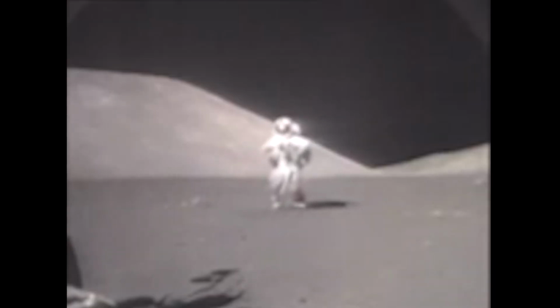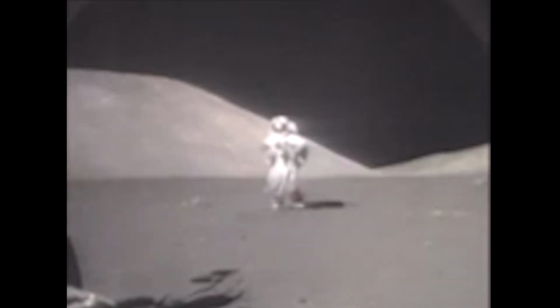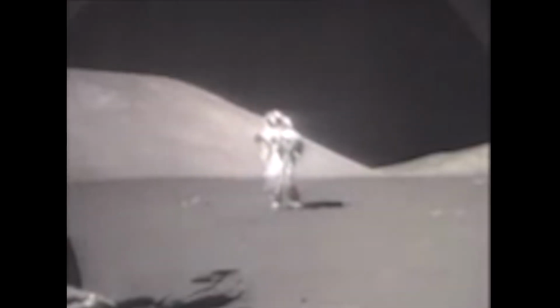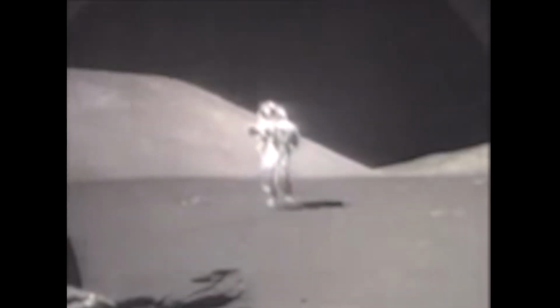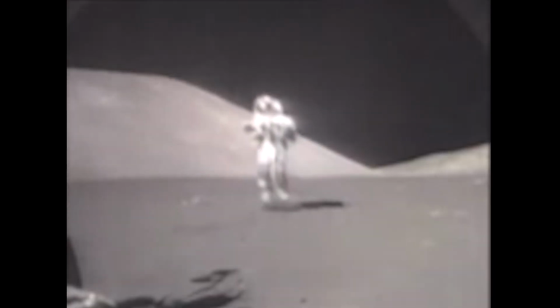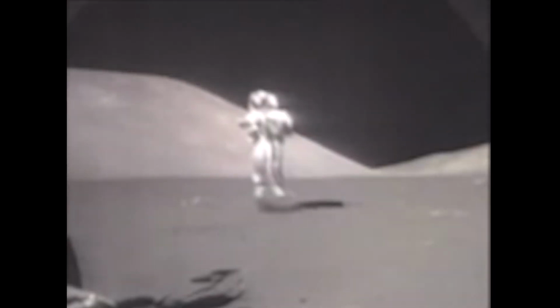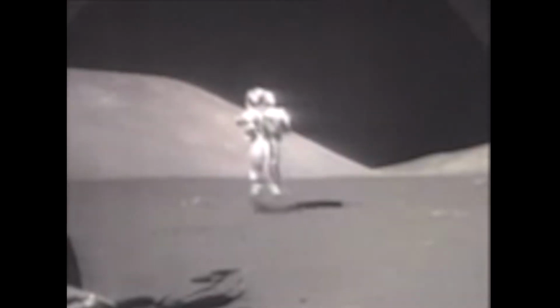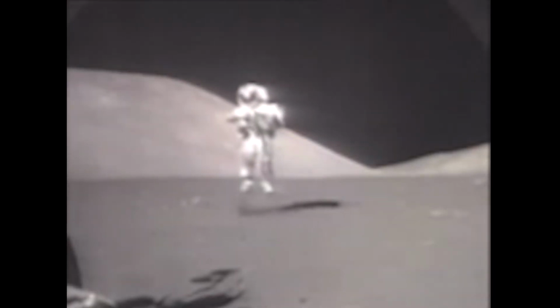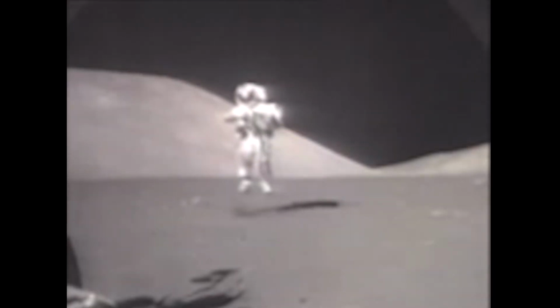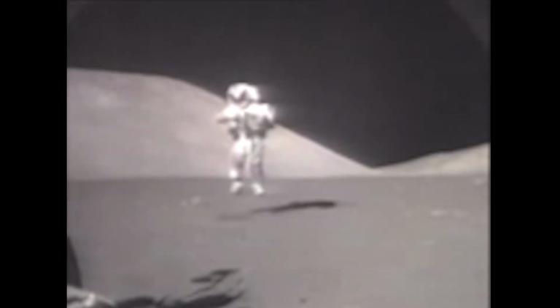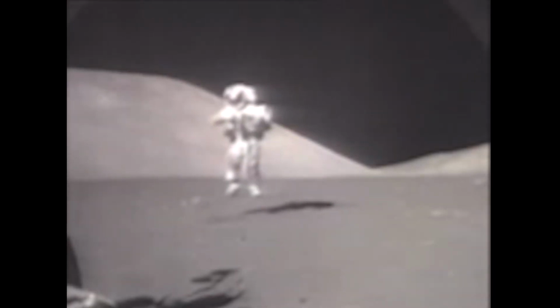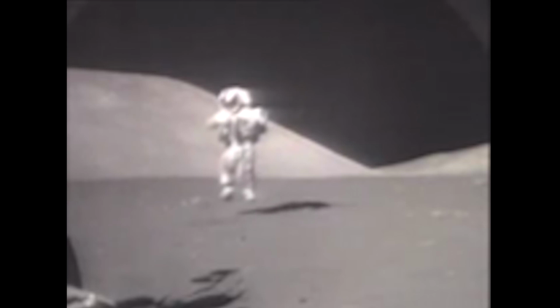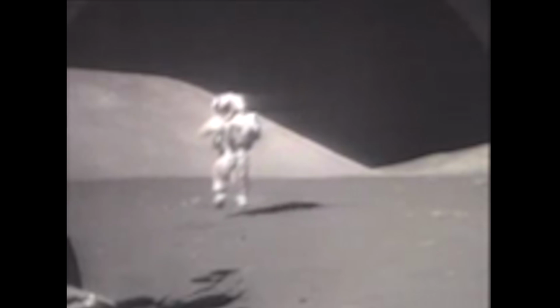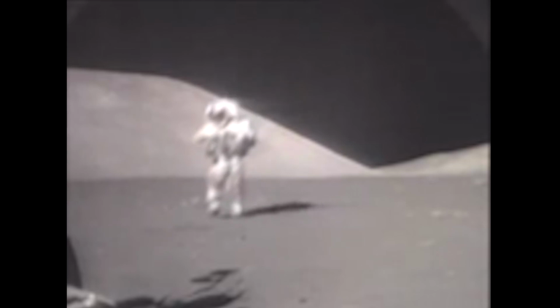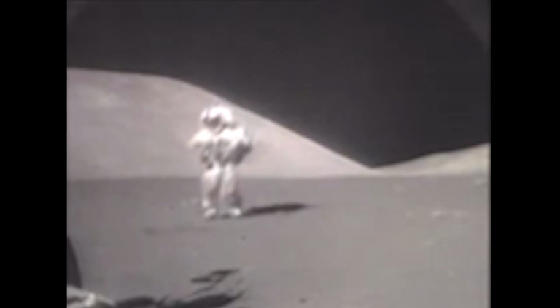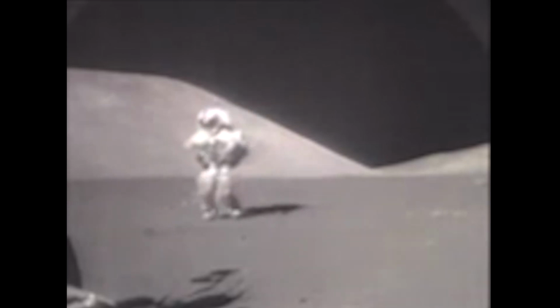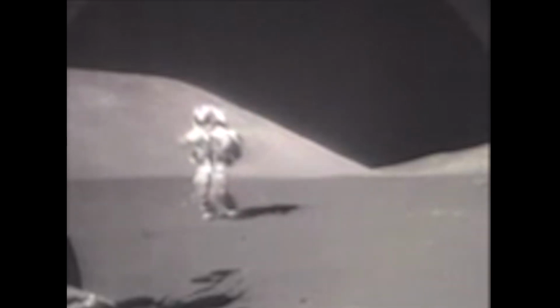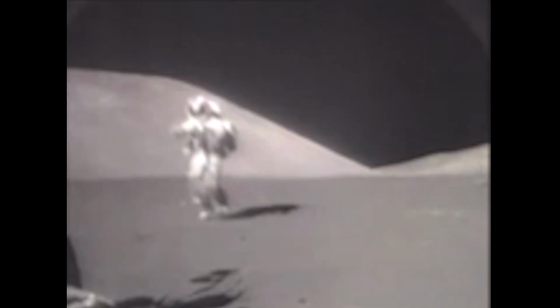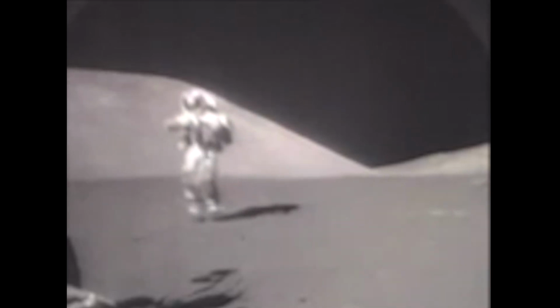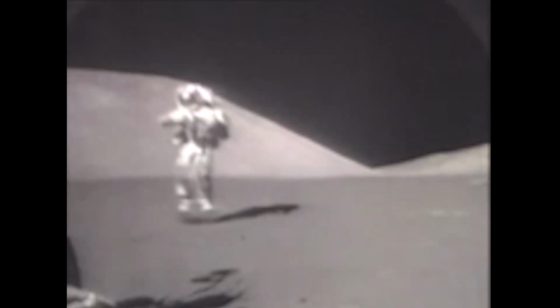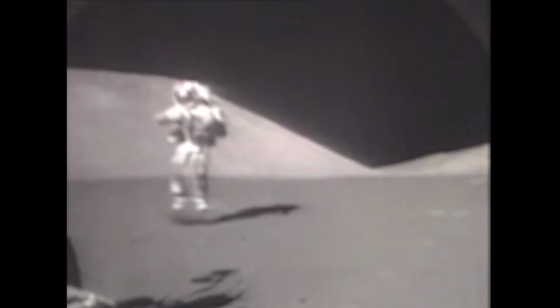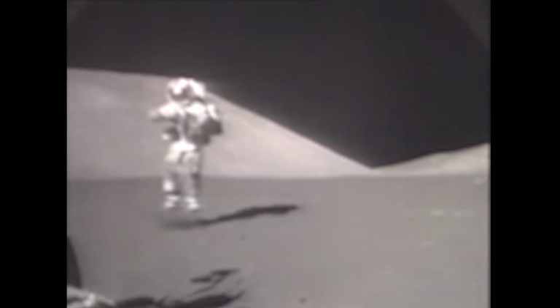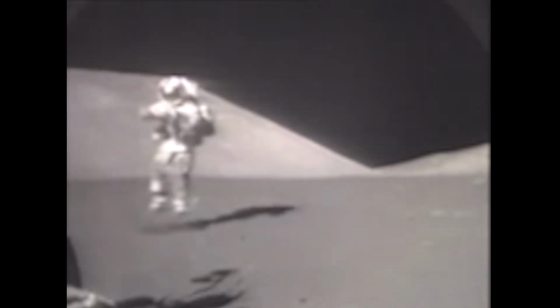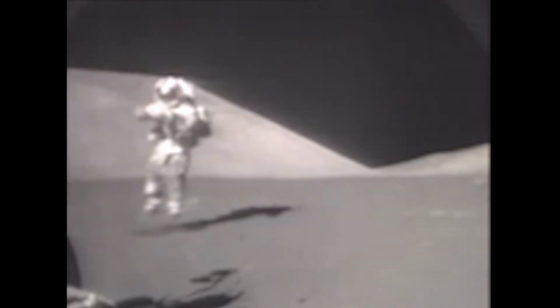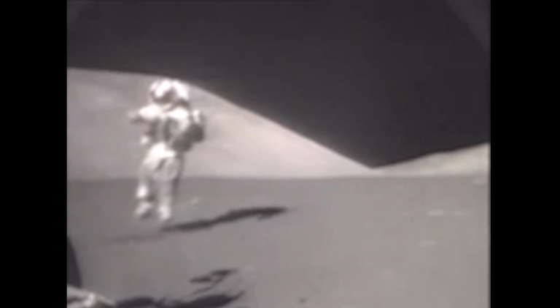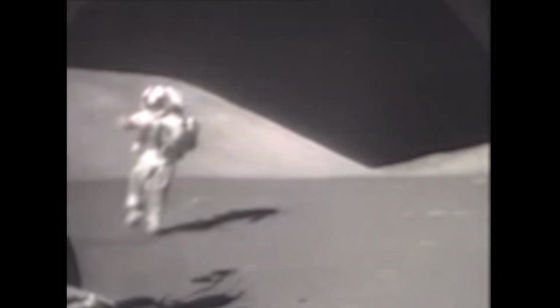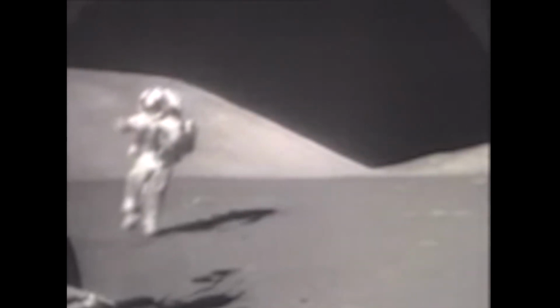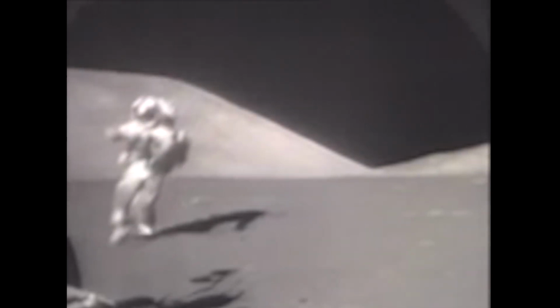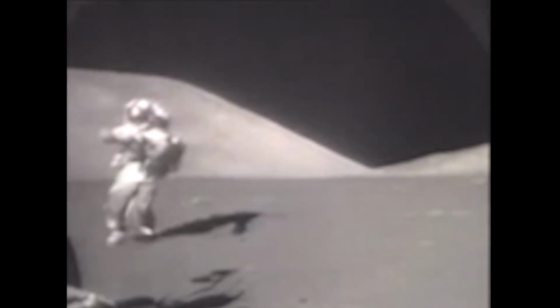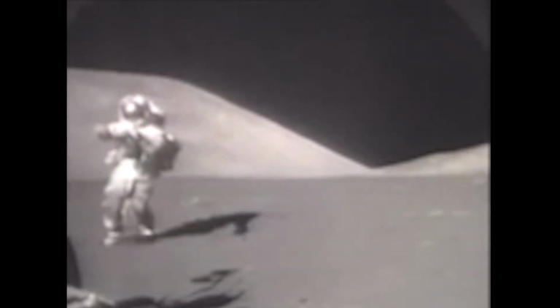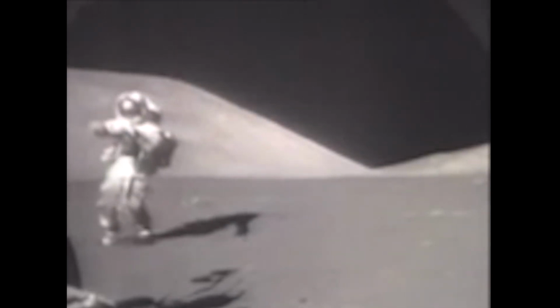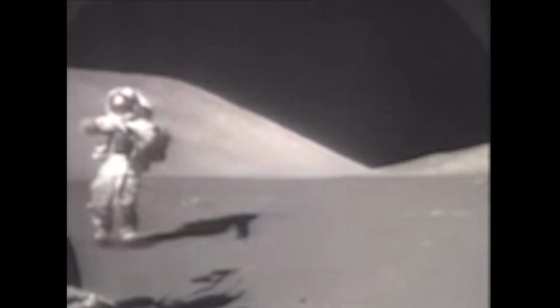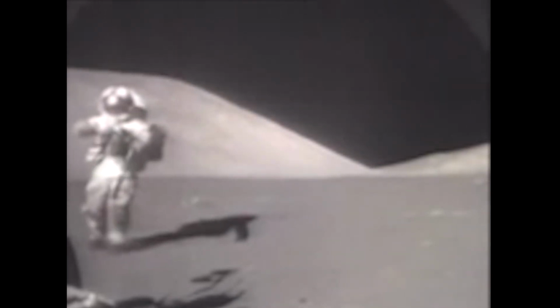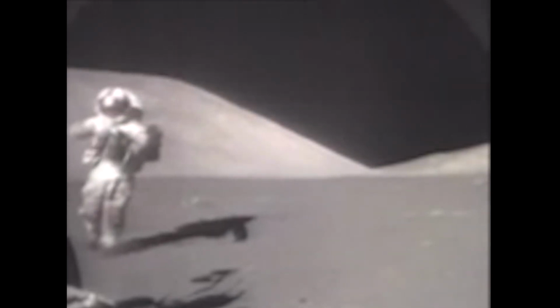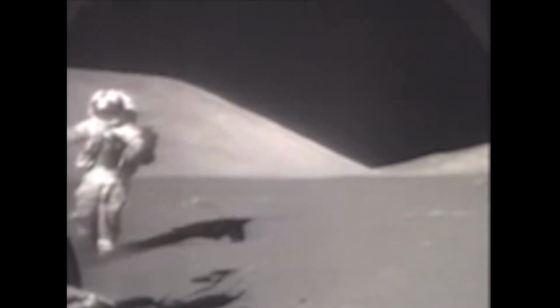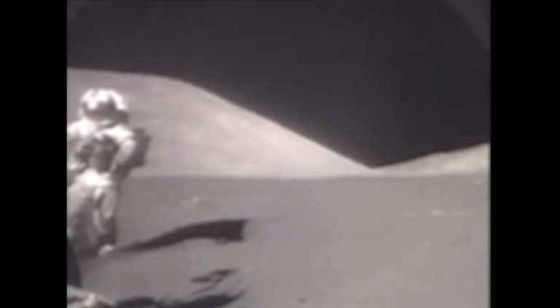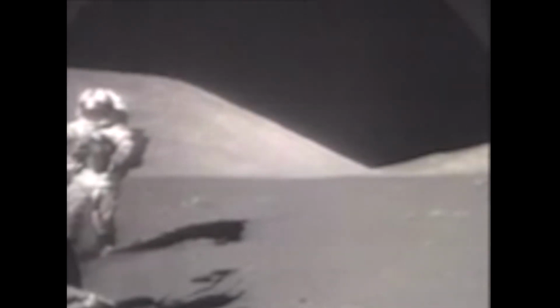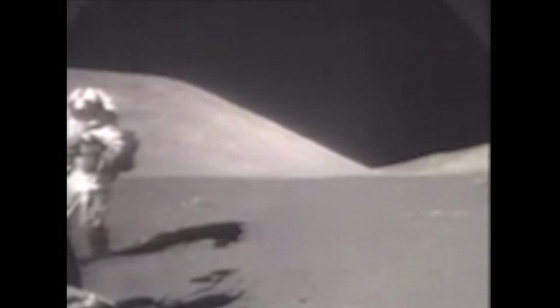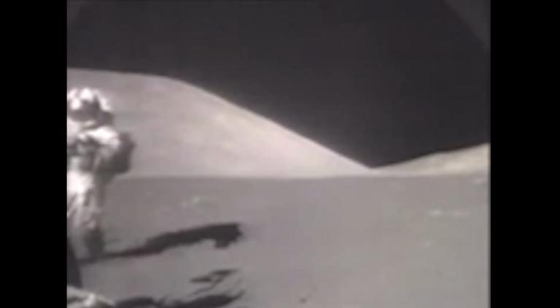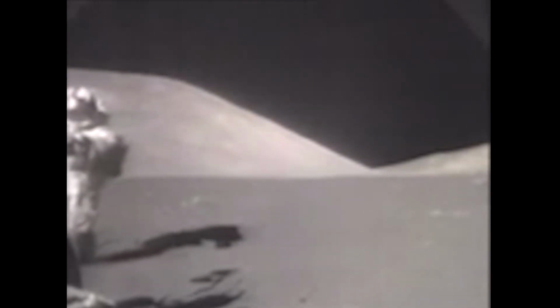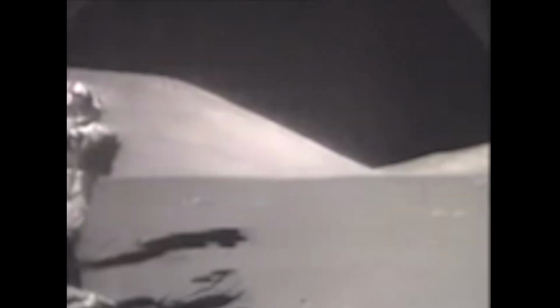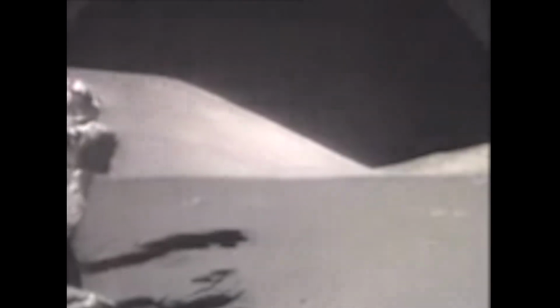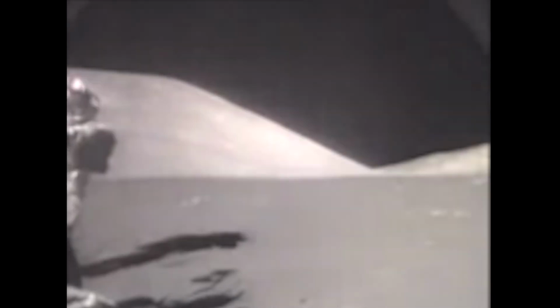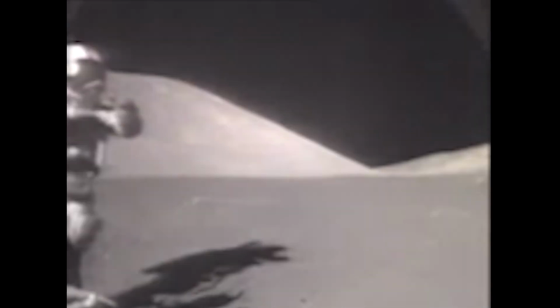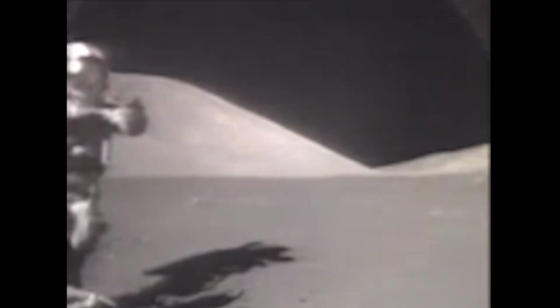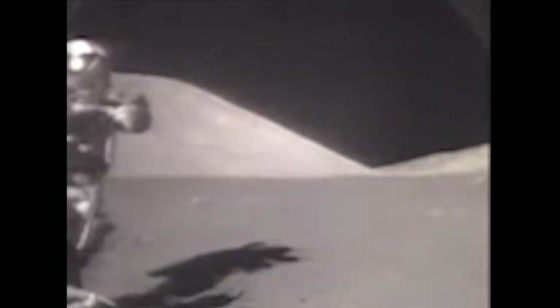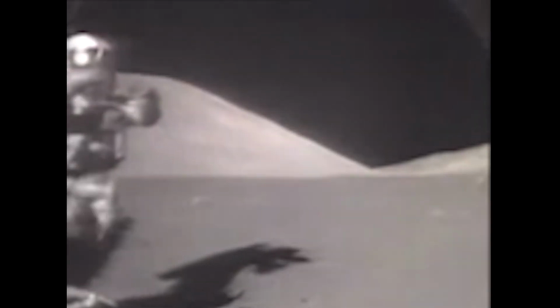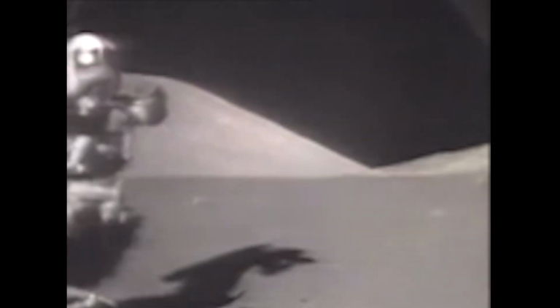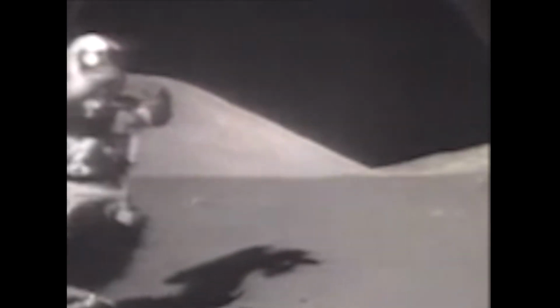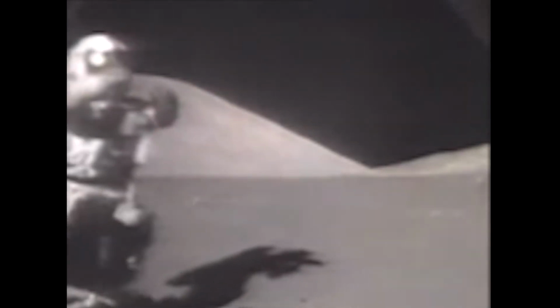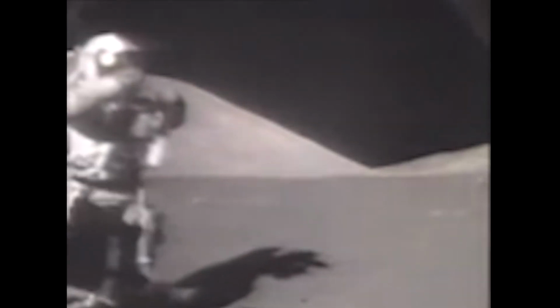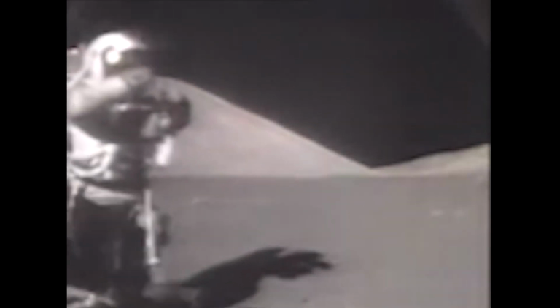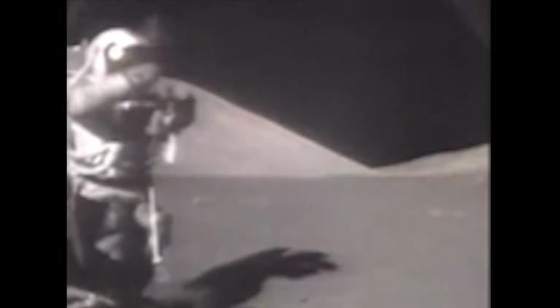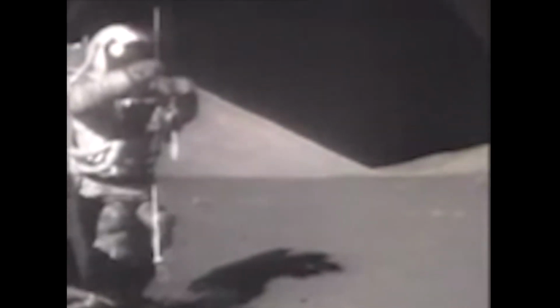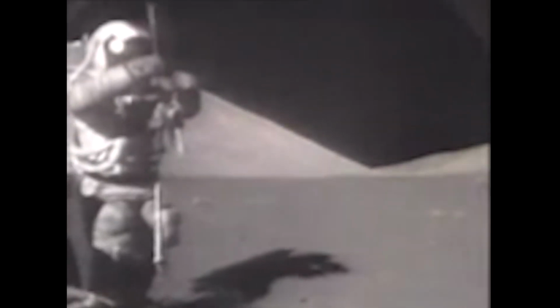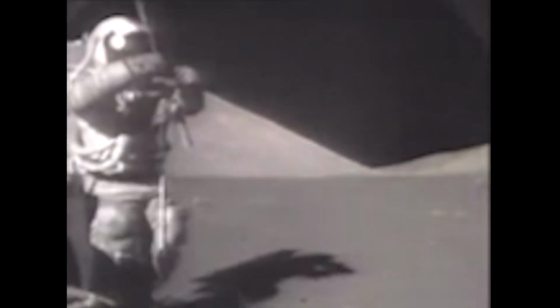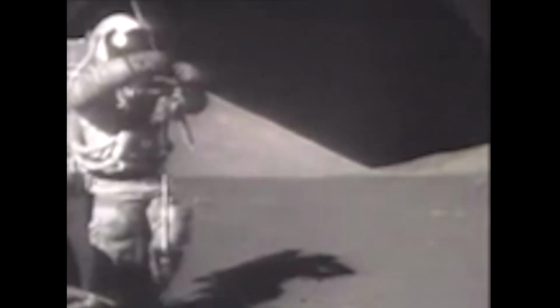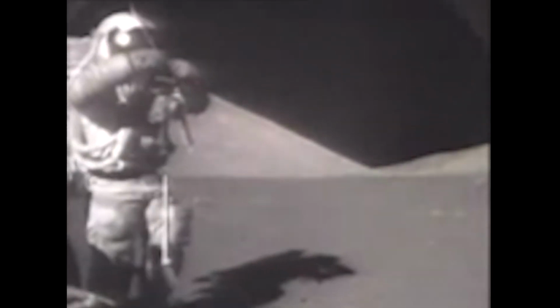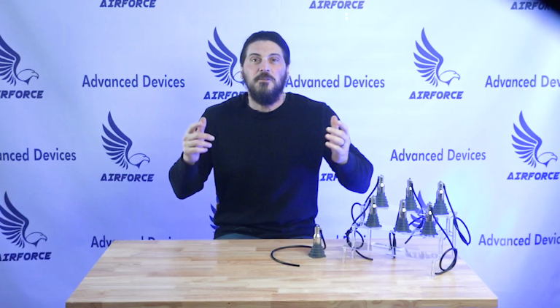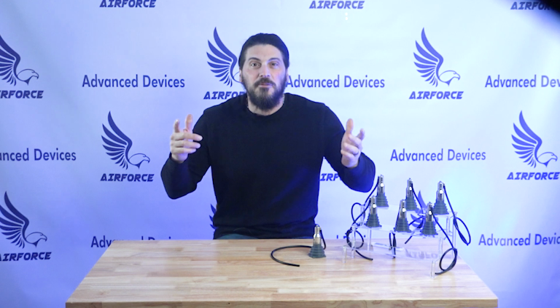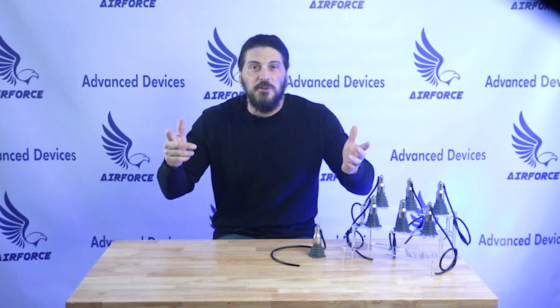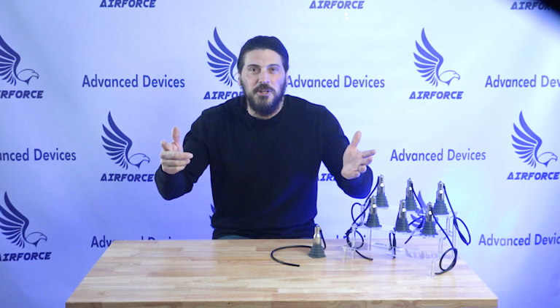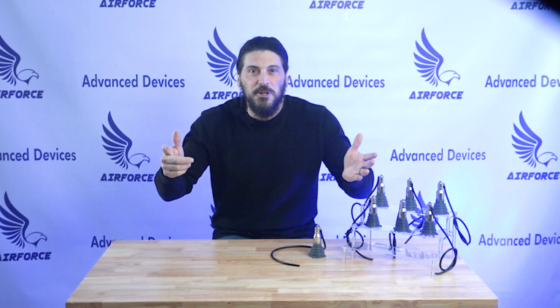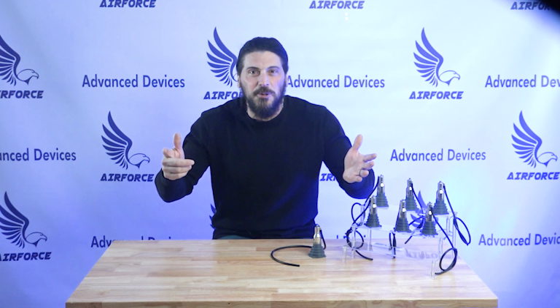That's one small step for man. One giant leap — for you.